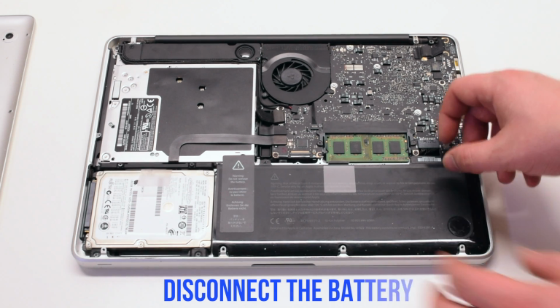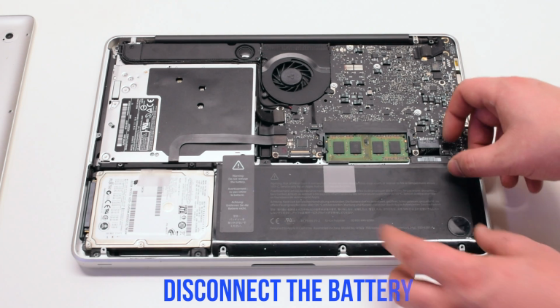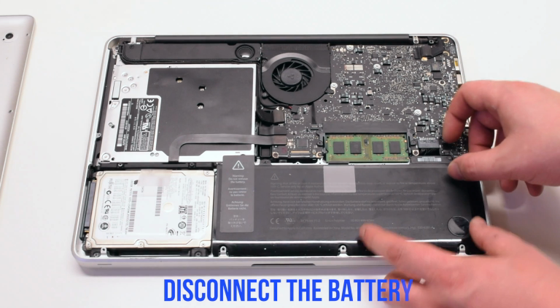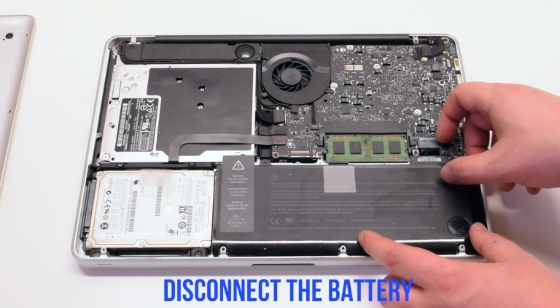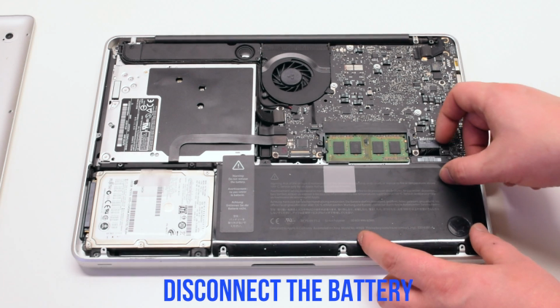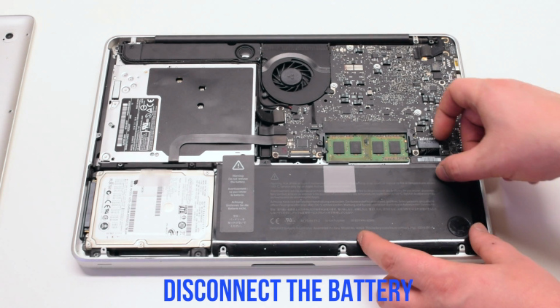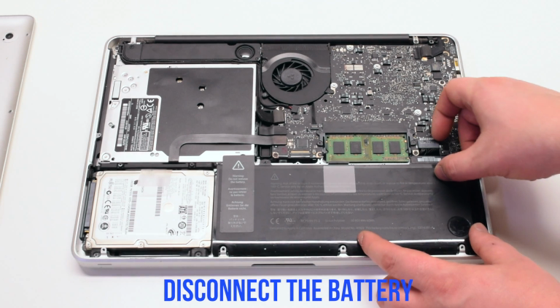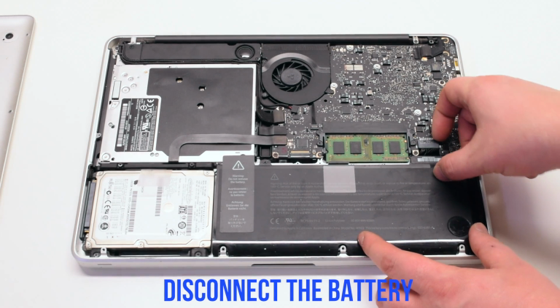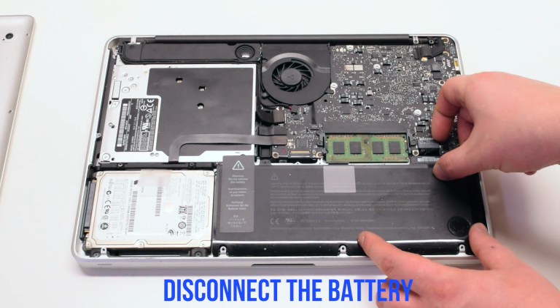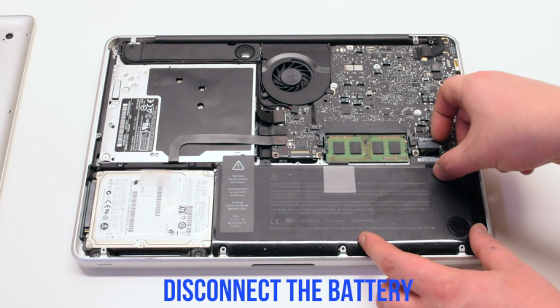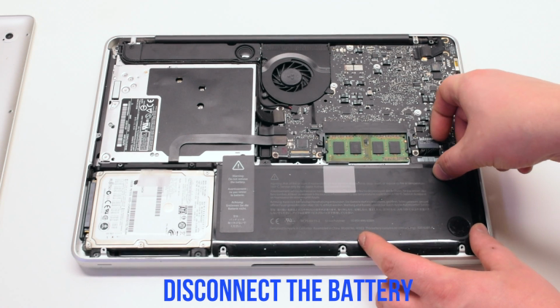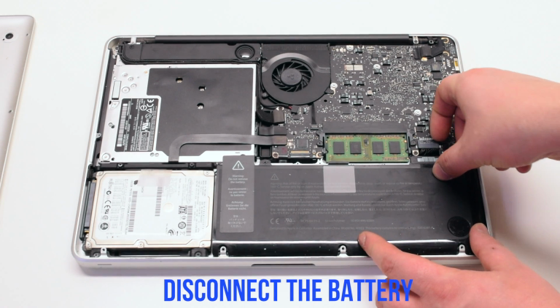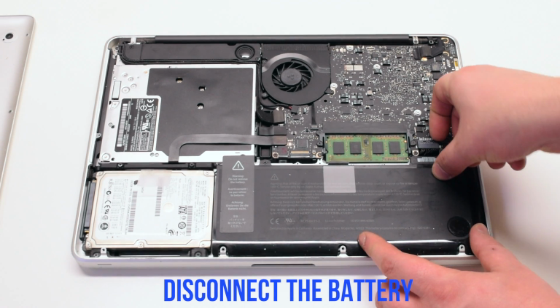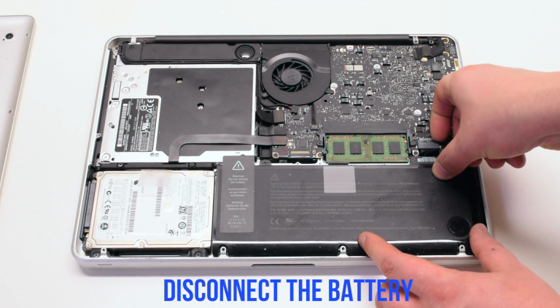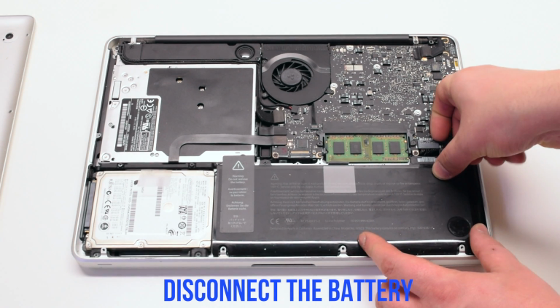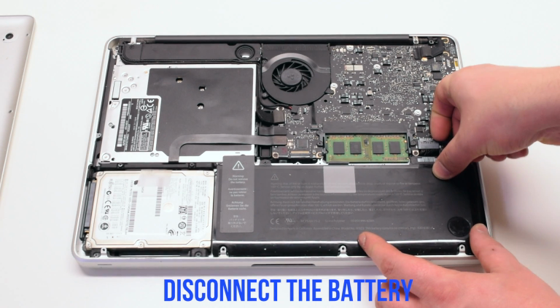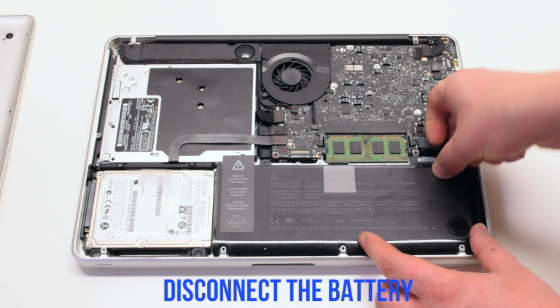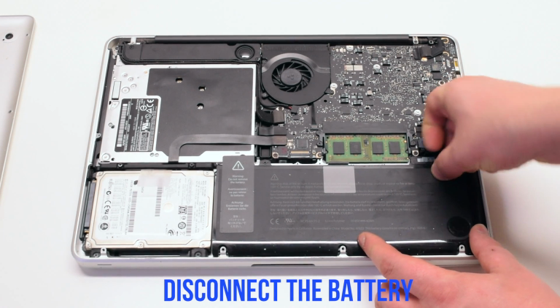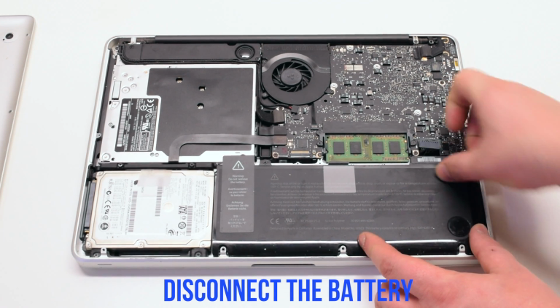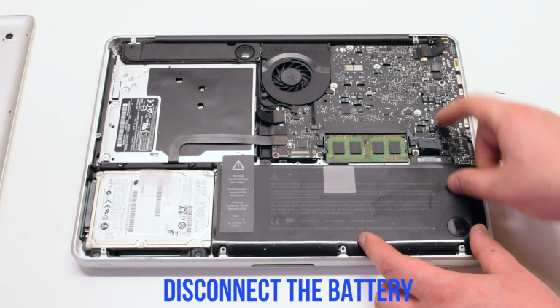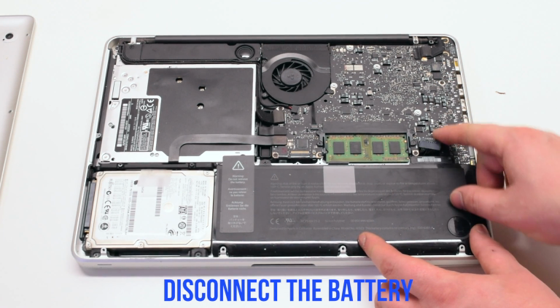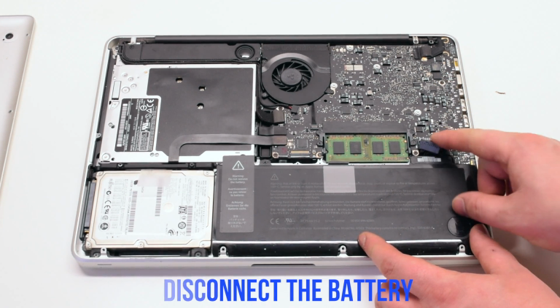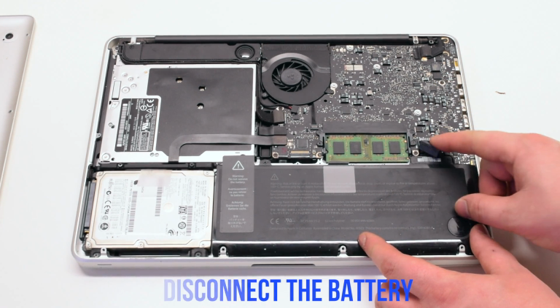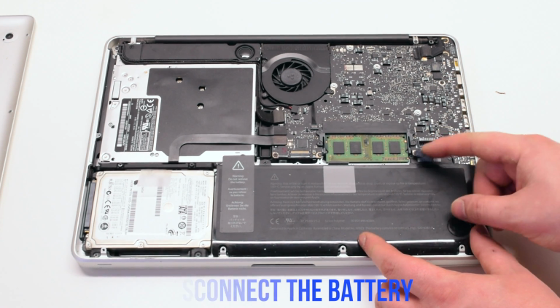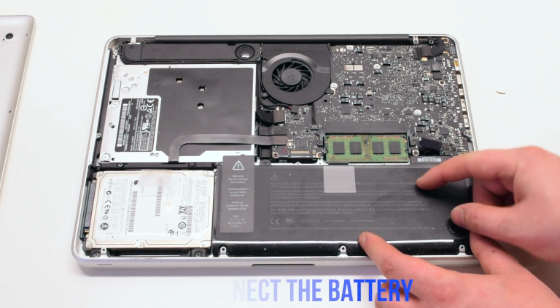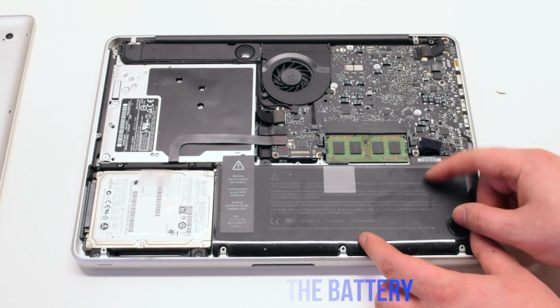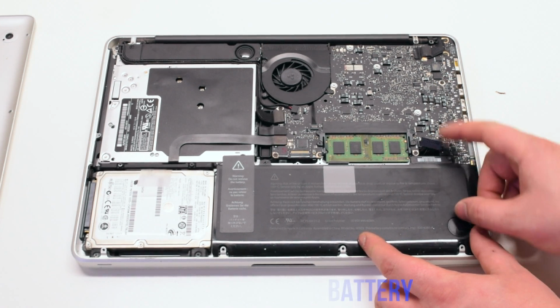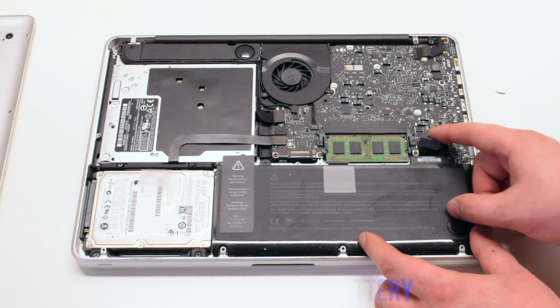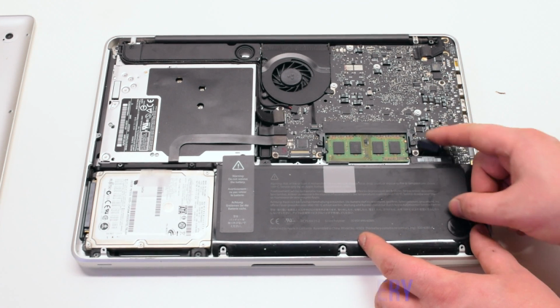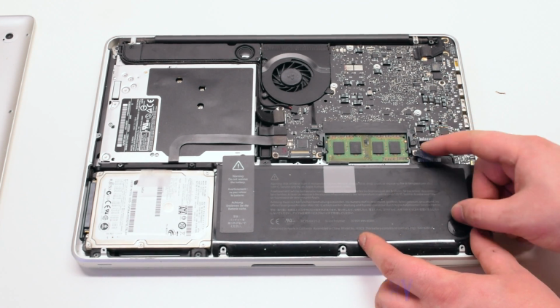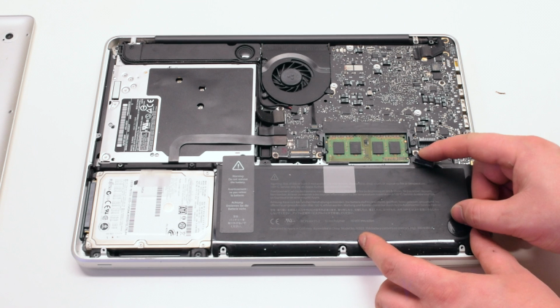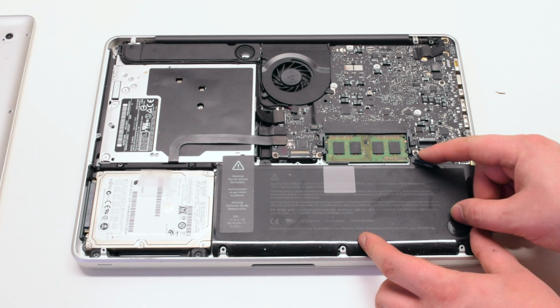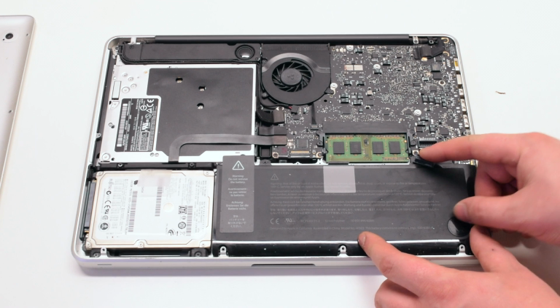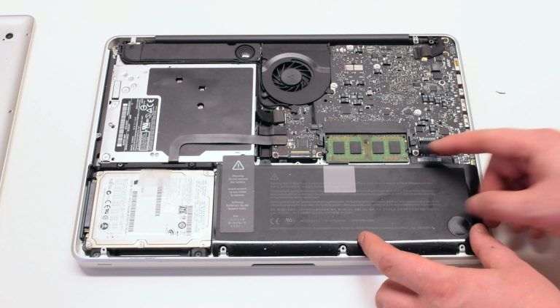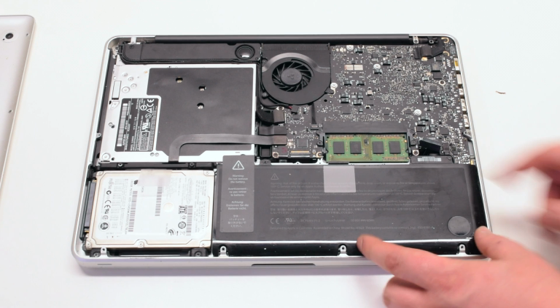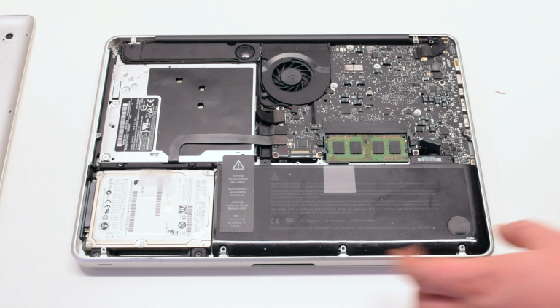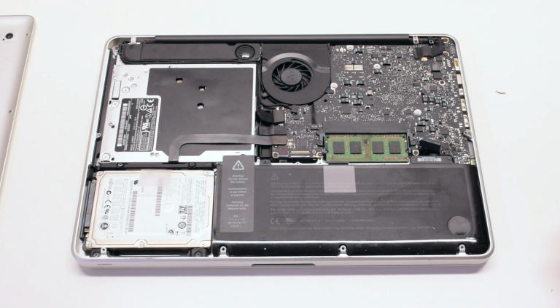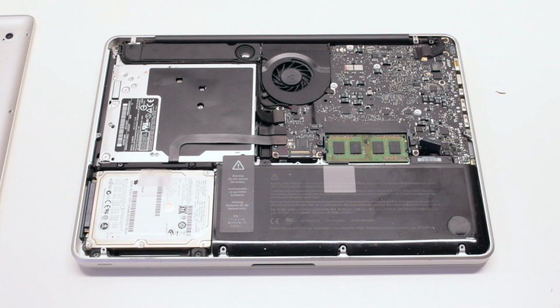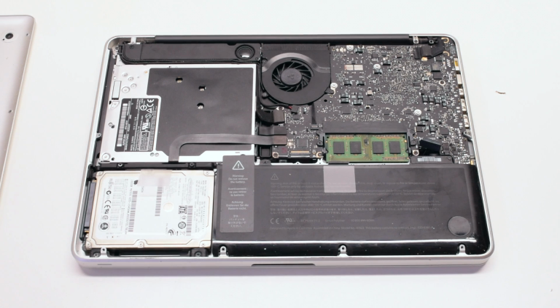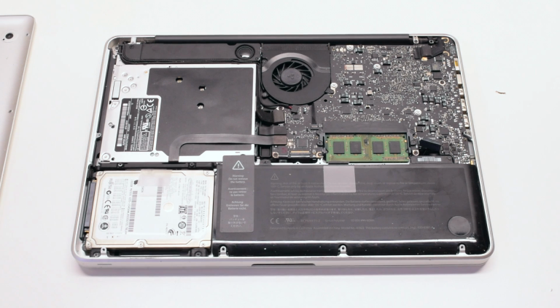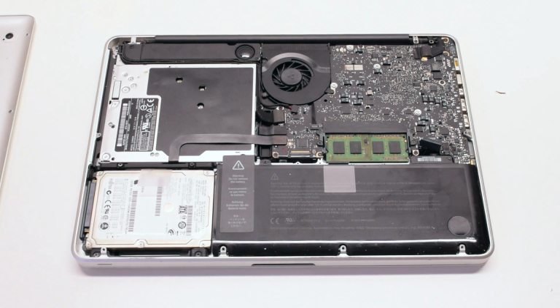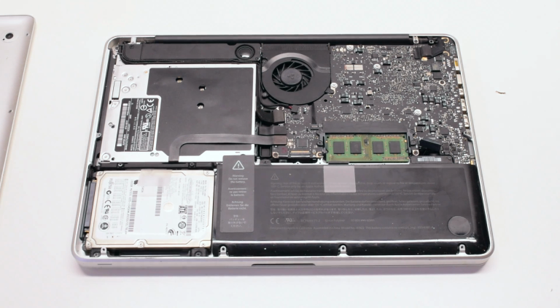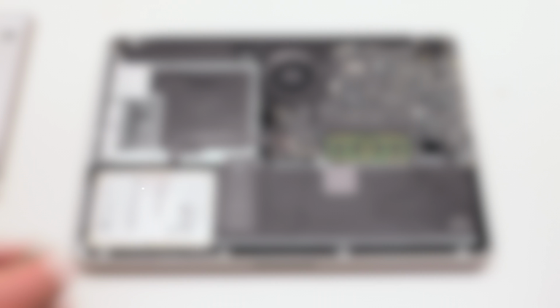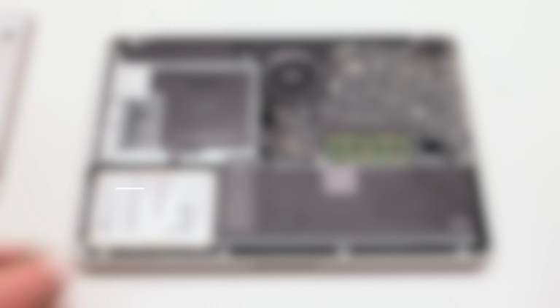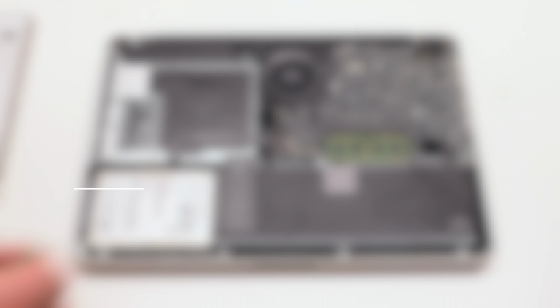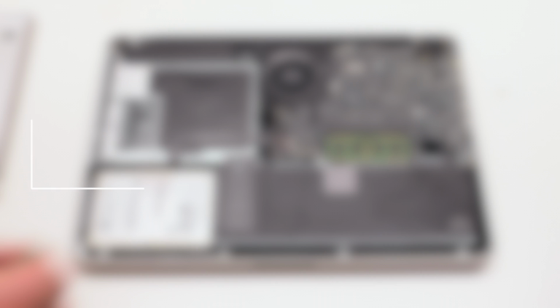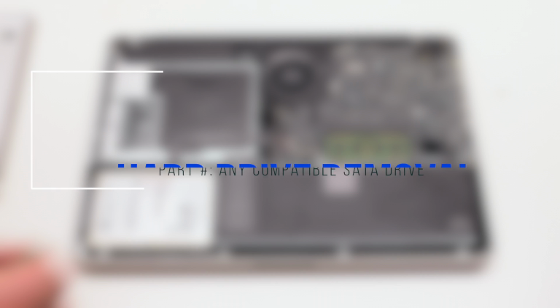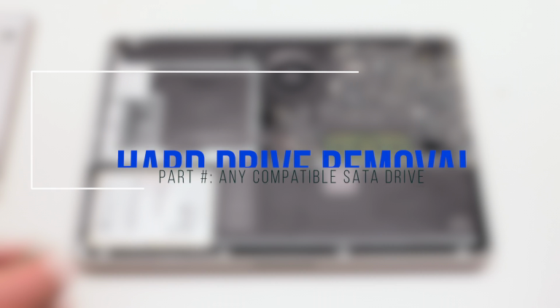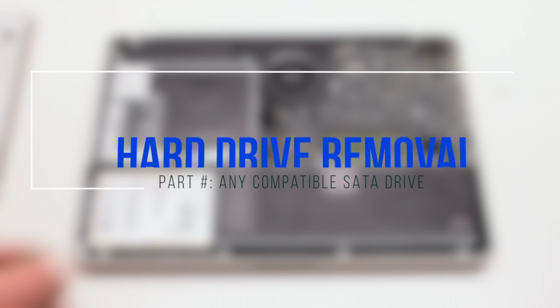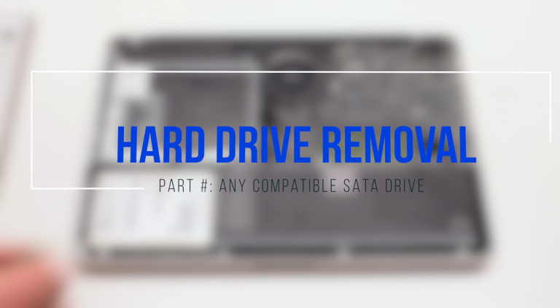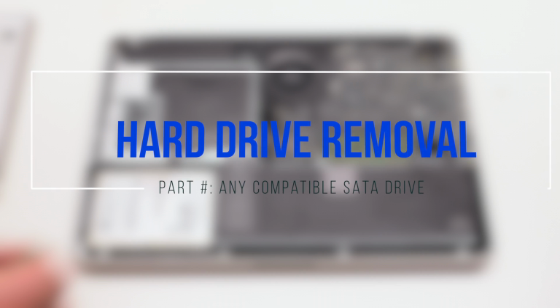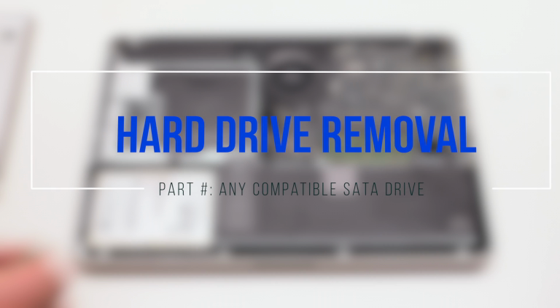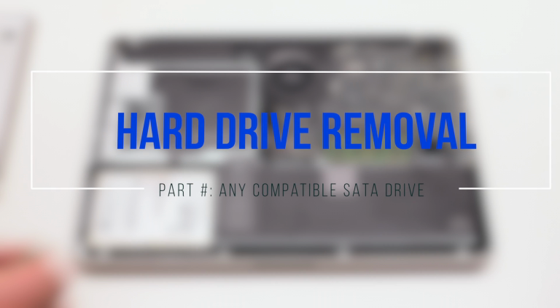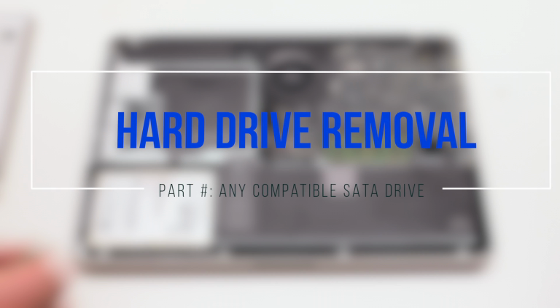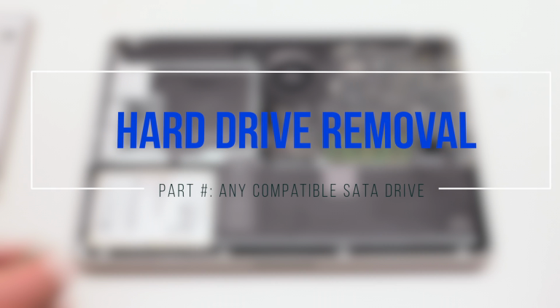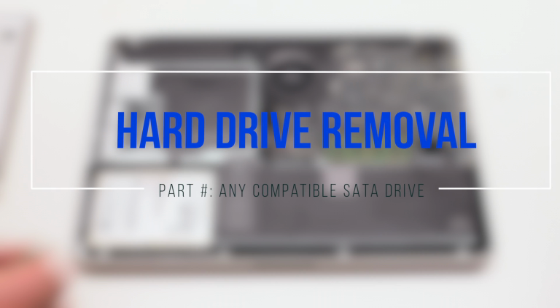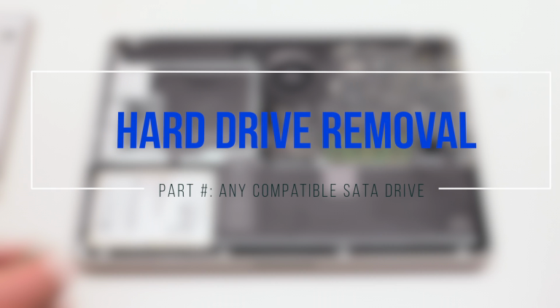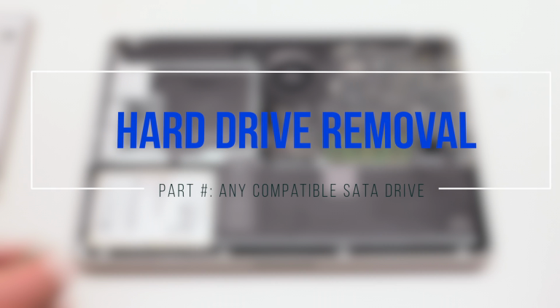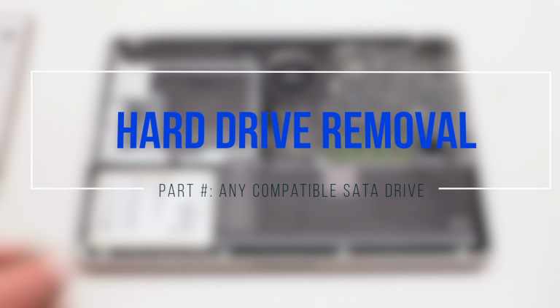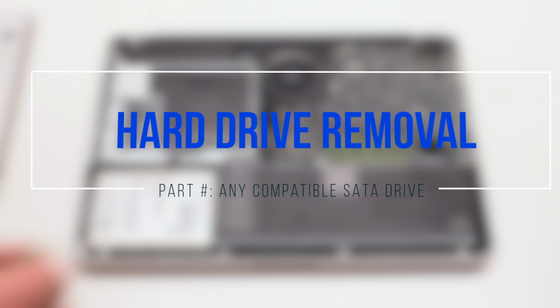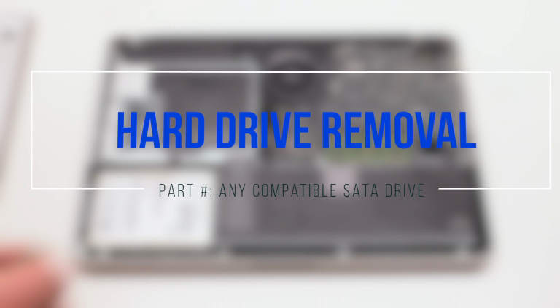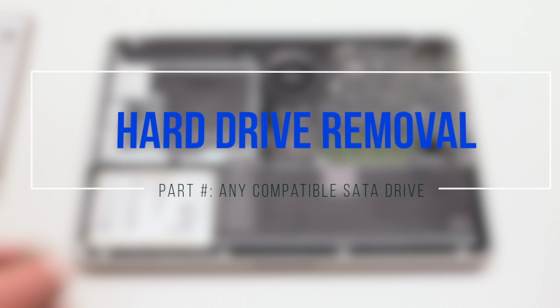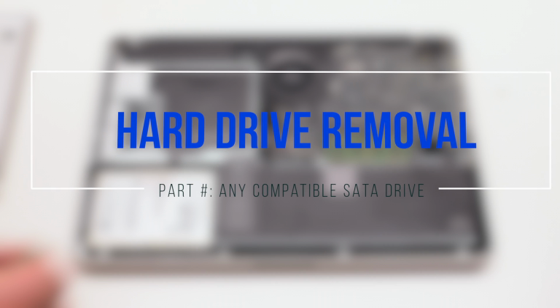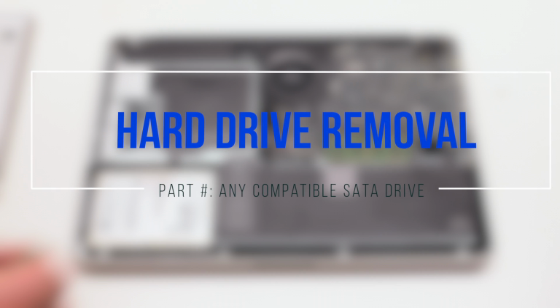Disconnect the battery before you begin. Hard drive removal.